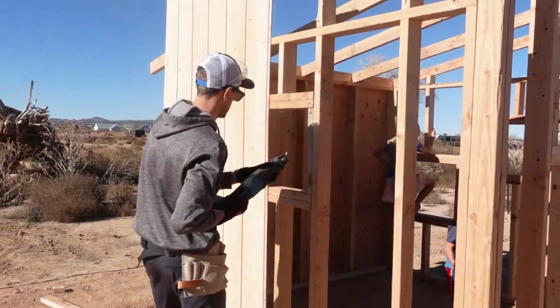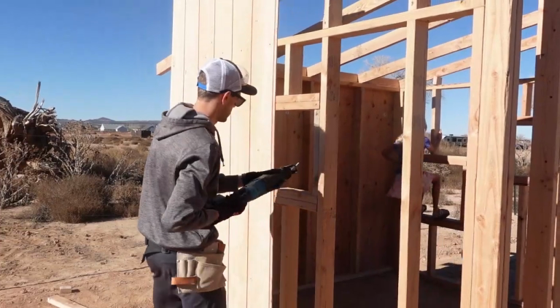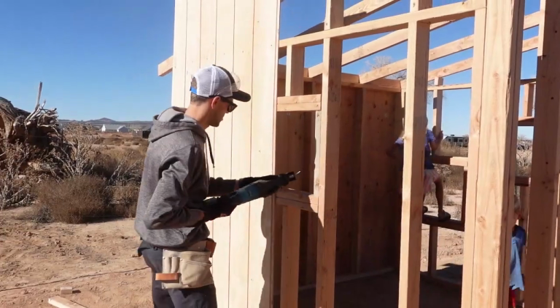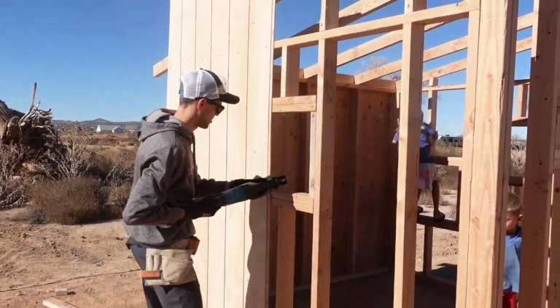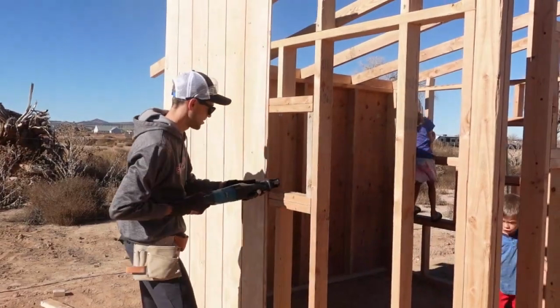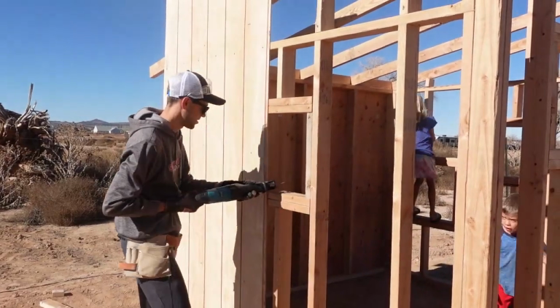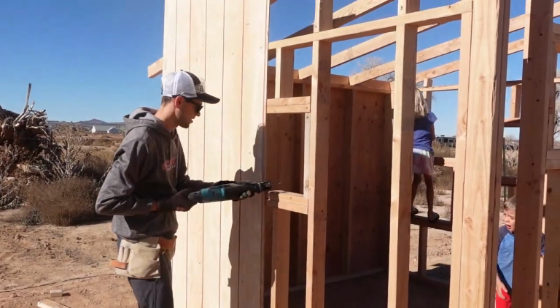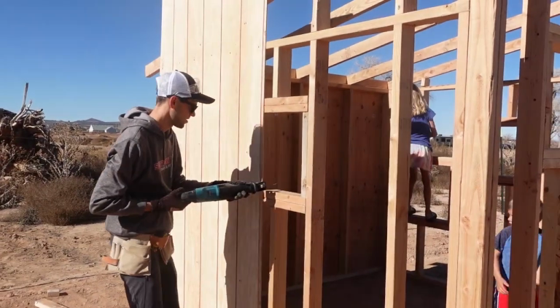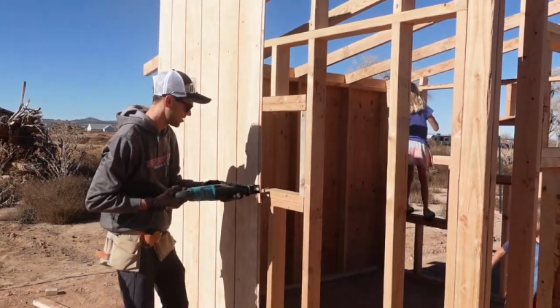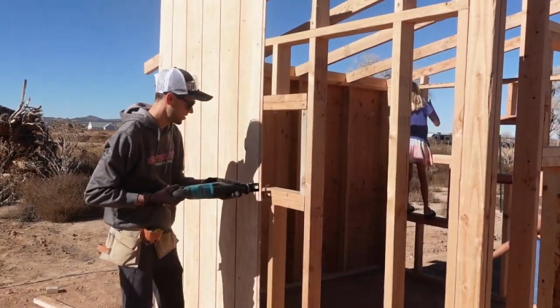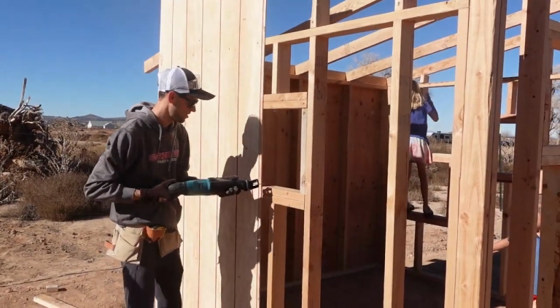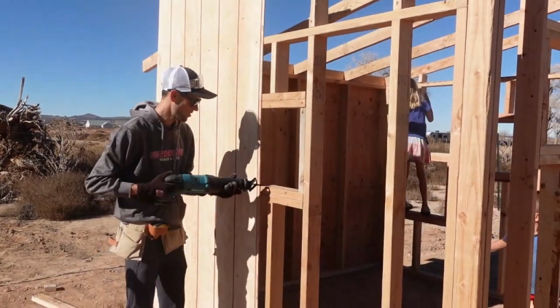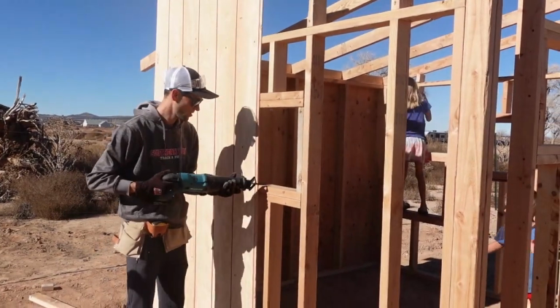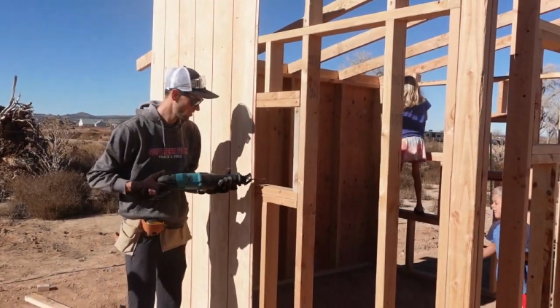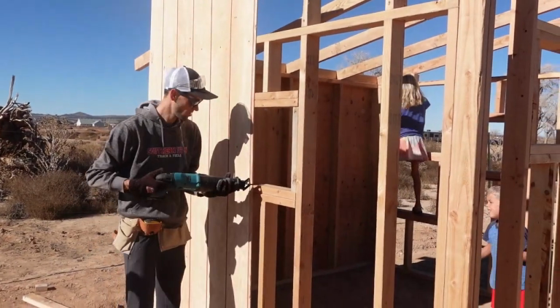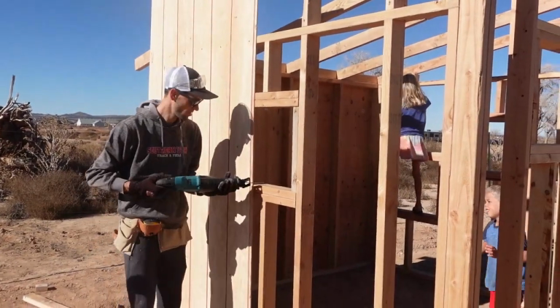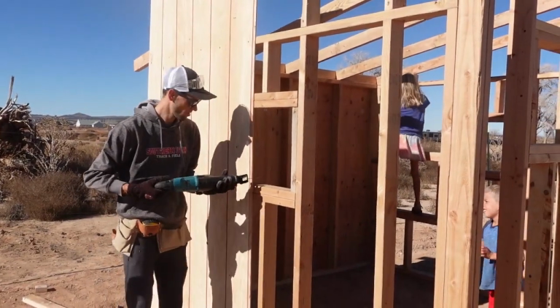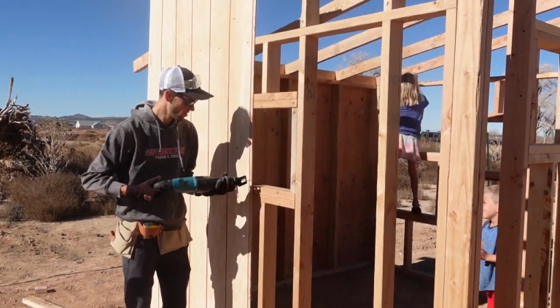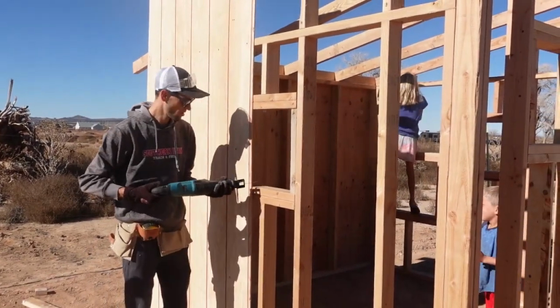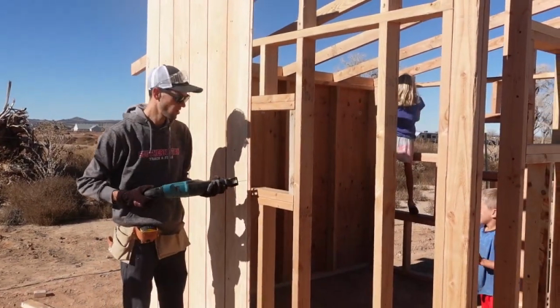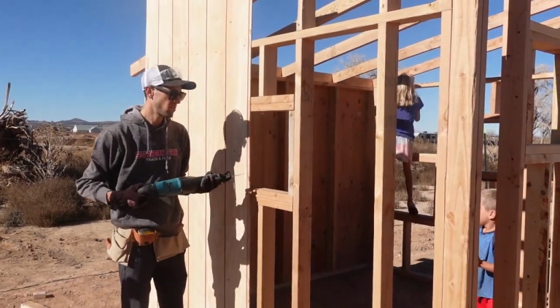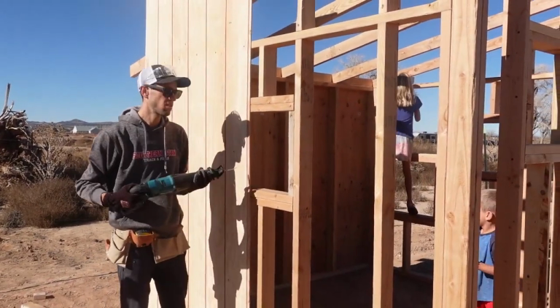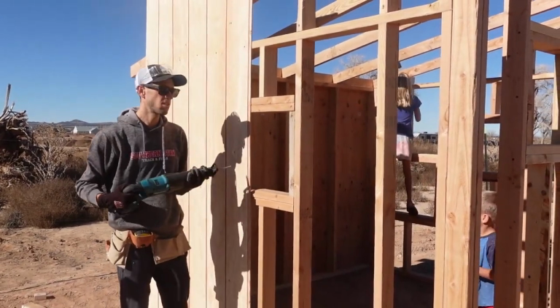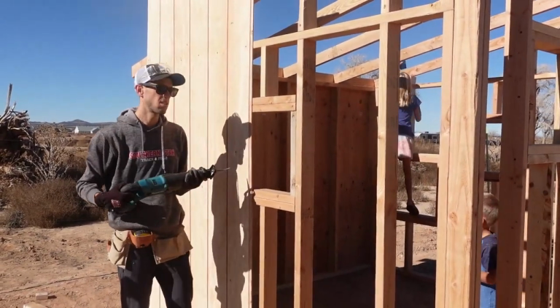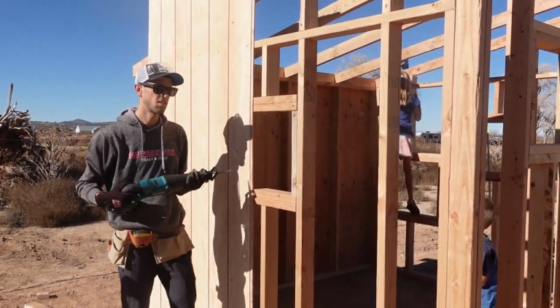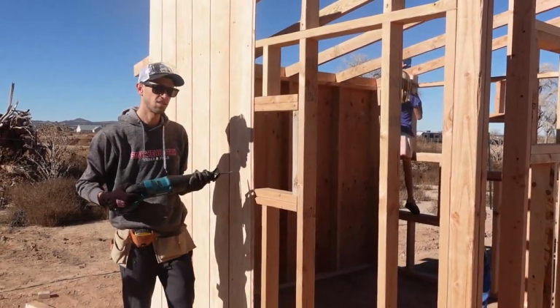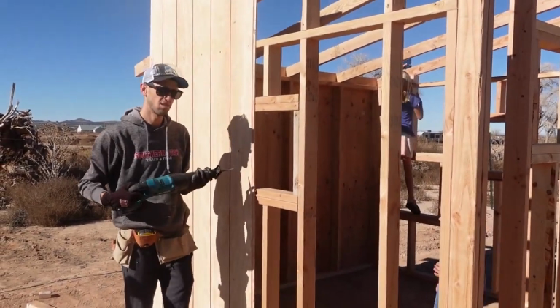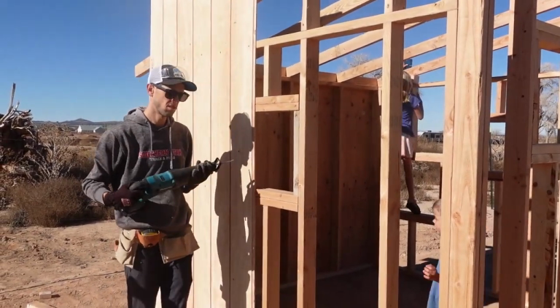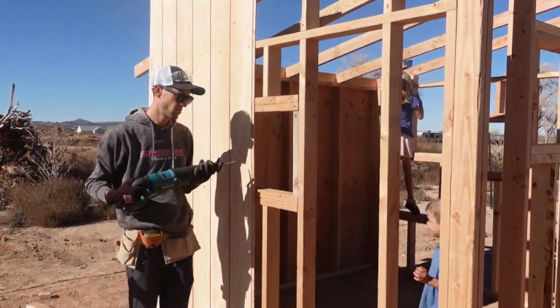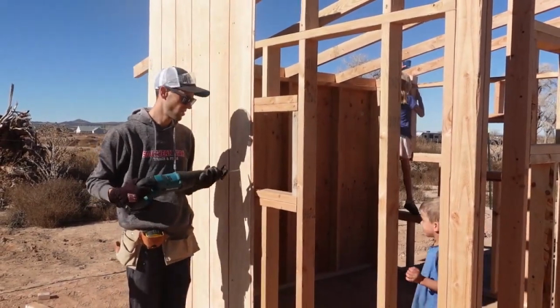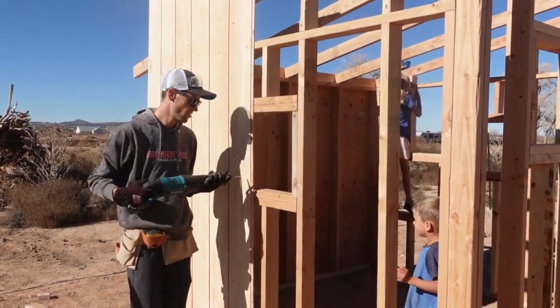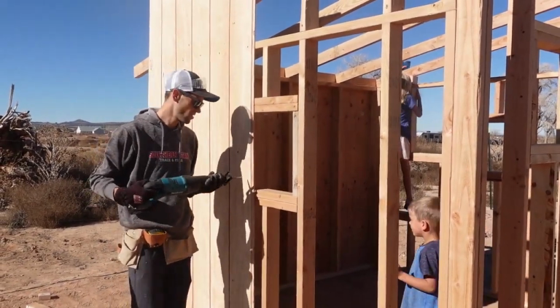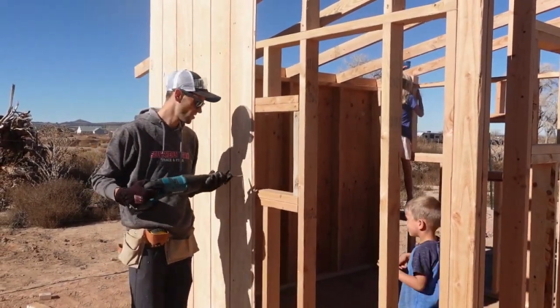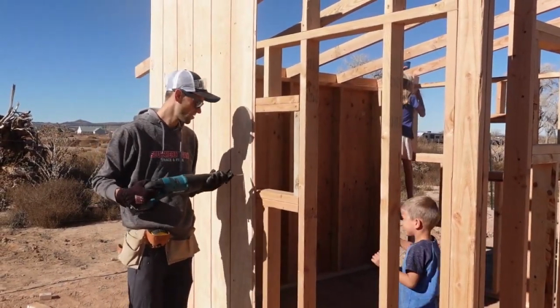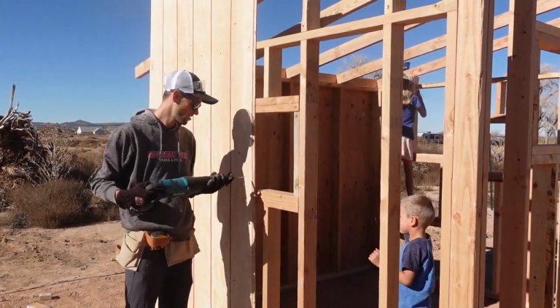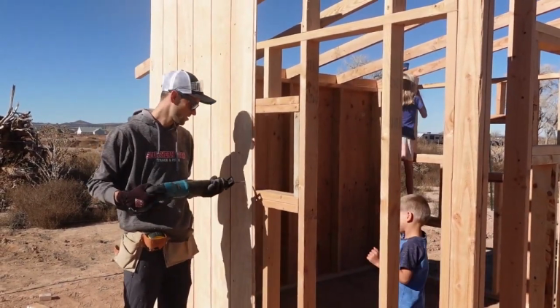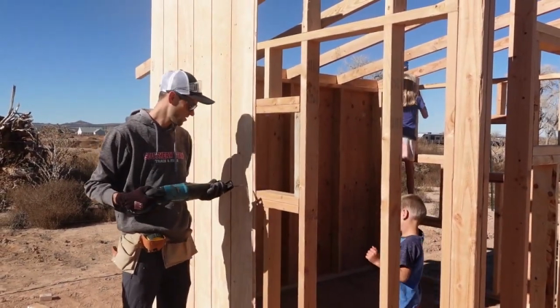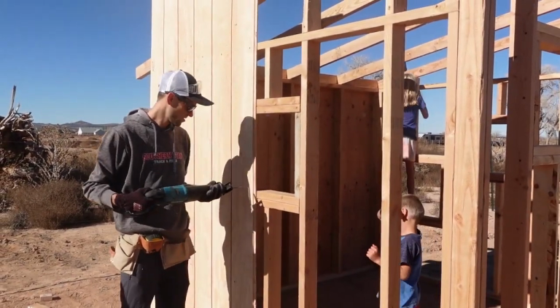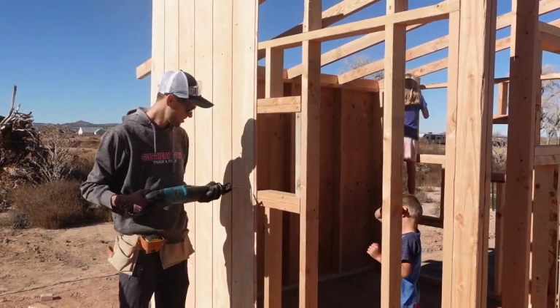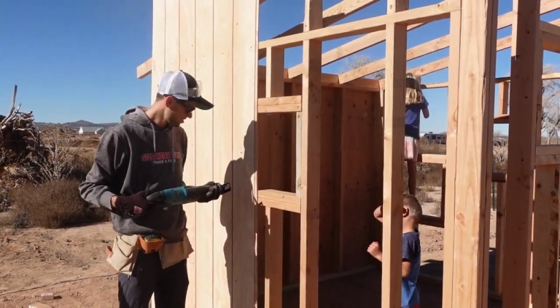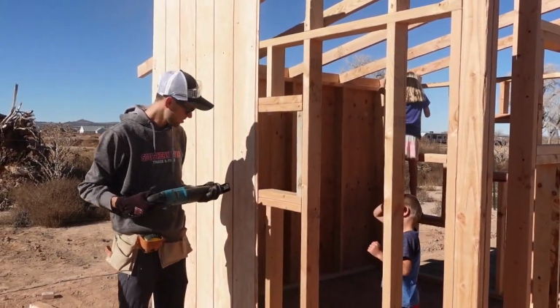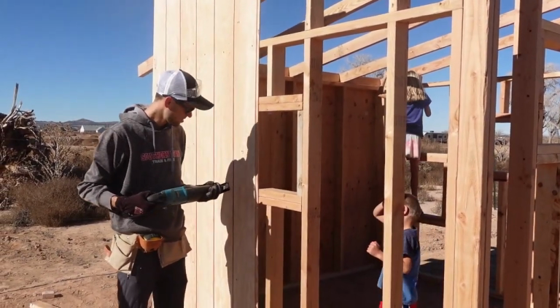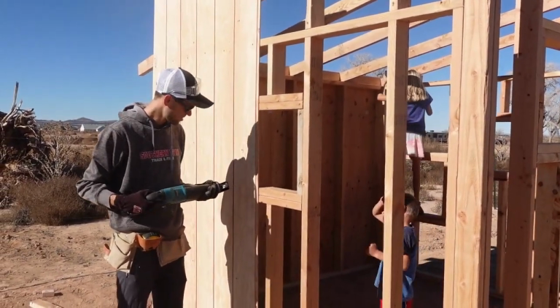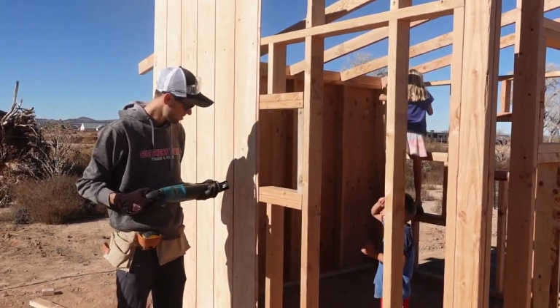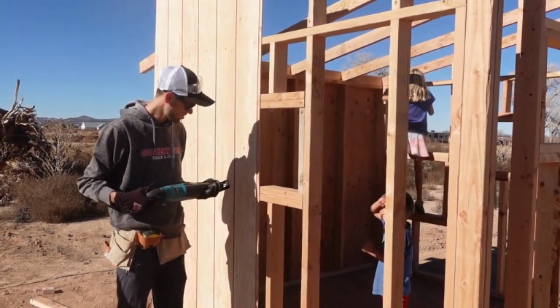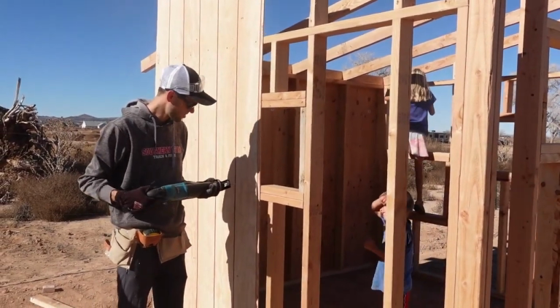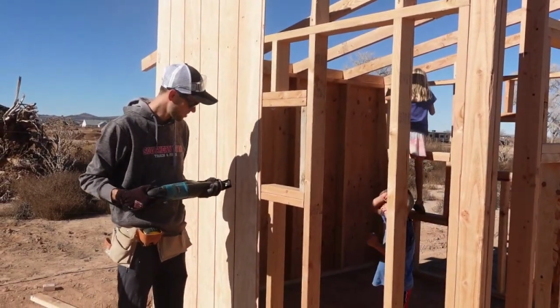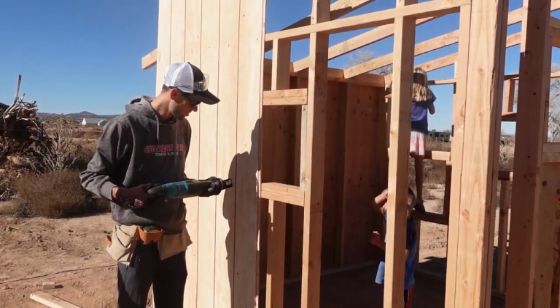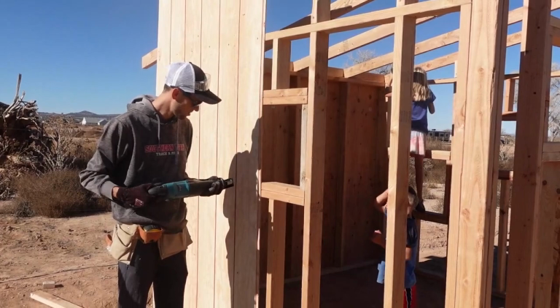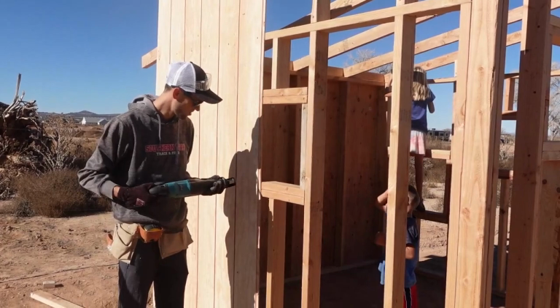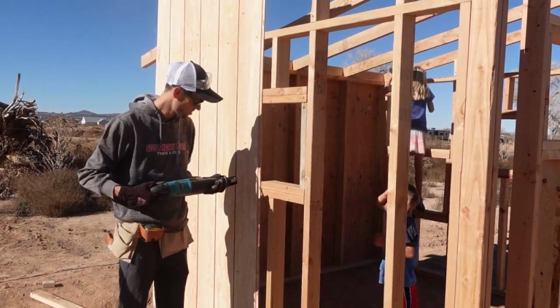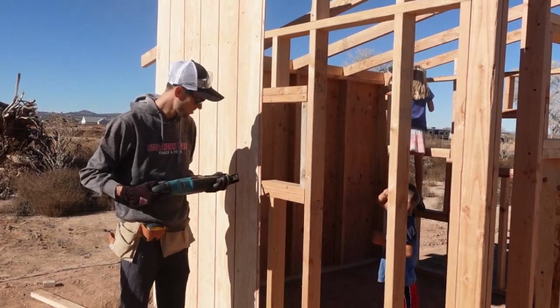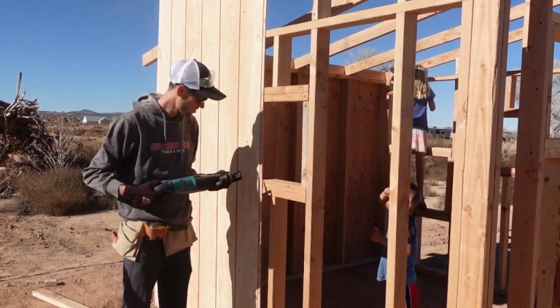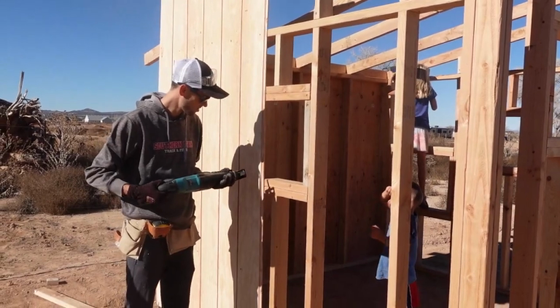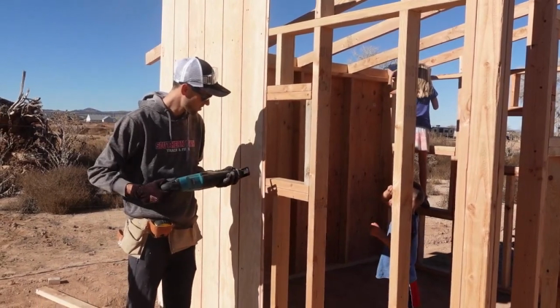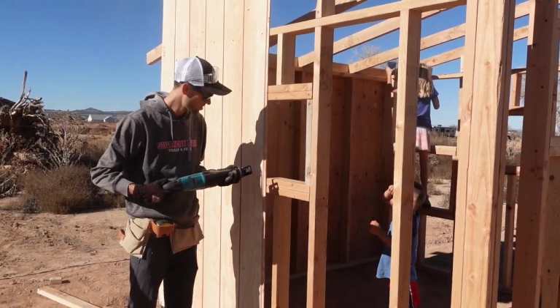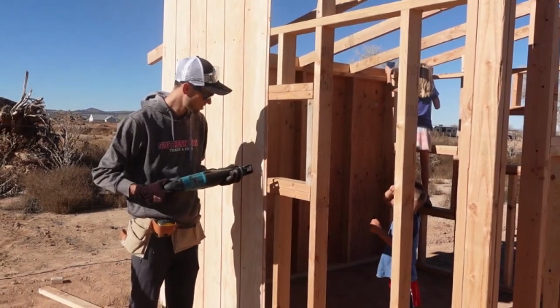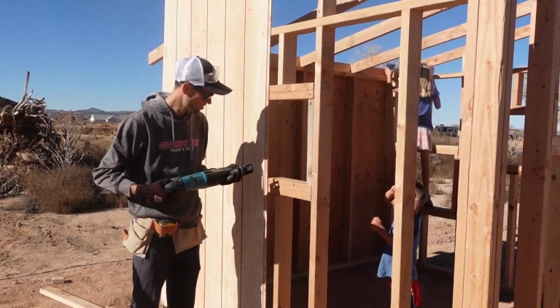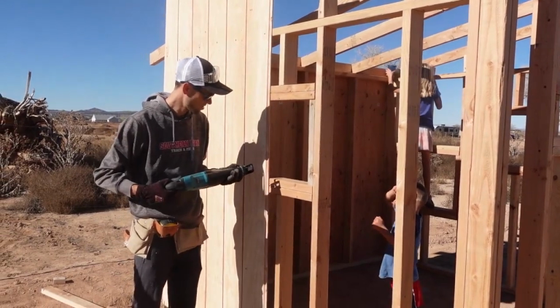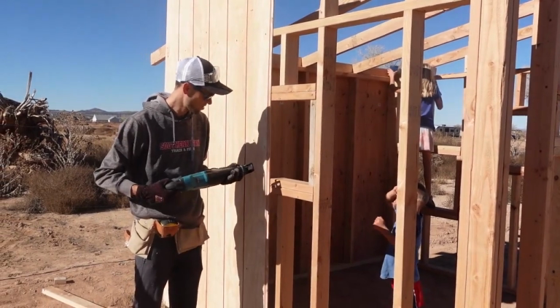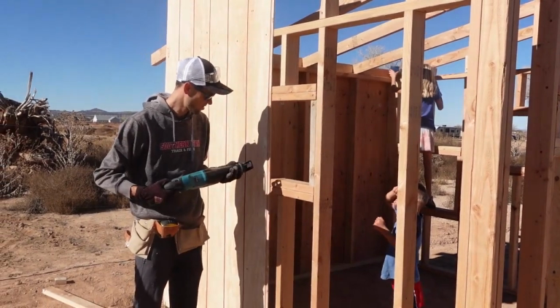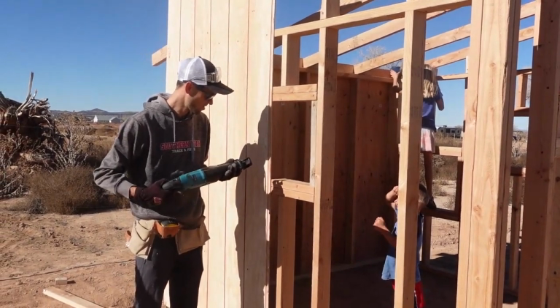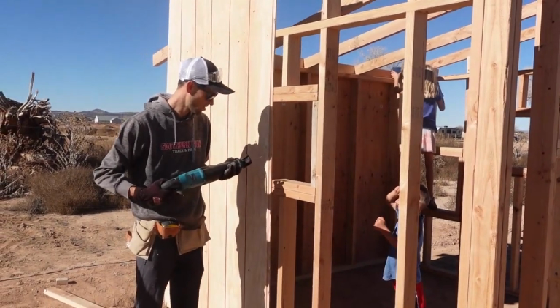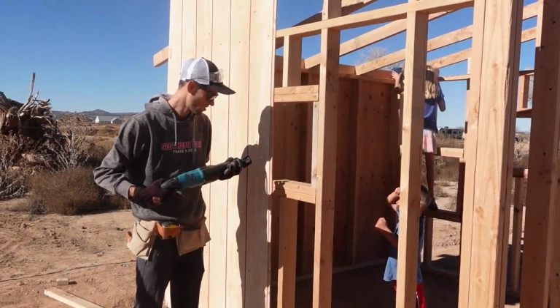Alright, we've secured it. Now we're going to try to cut out the window and the top.